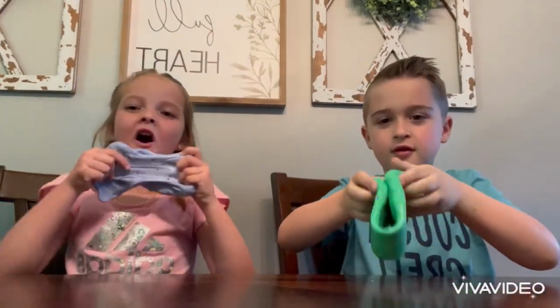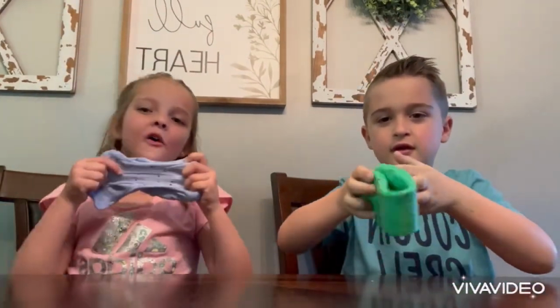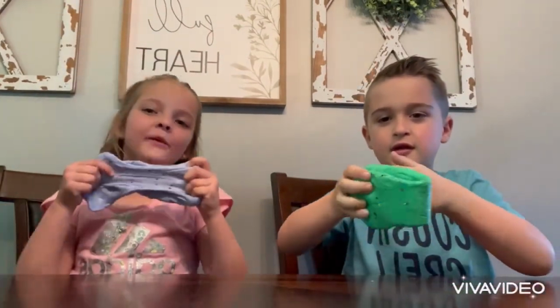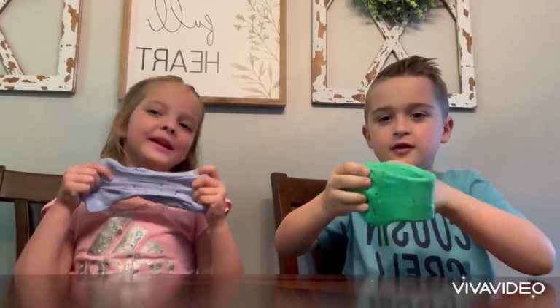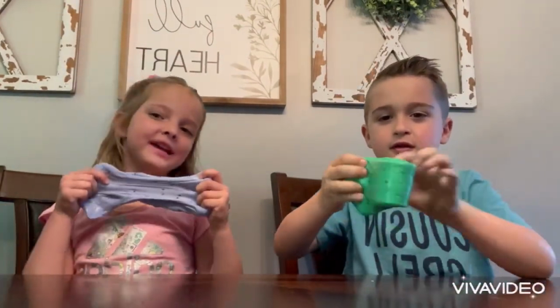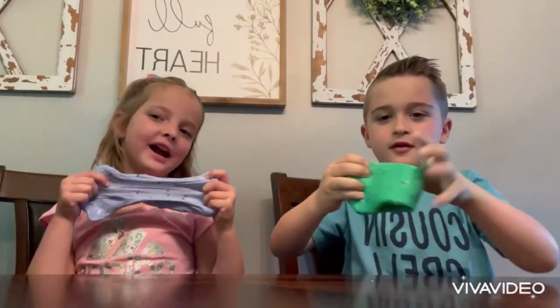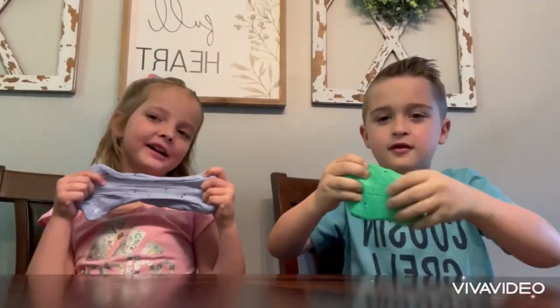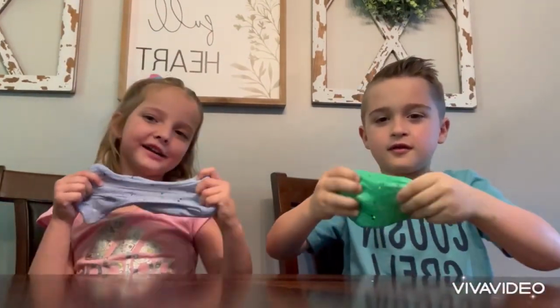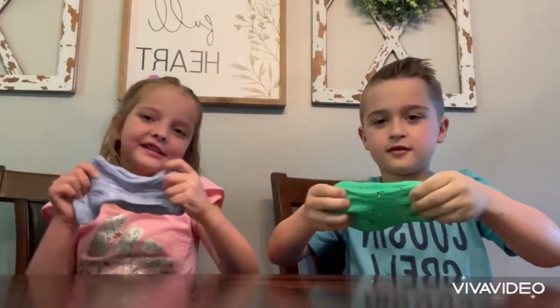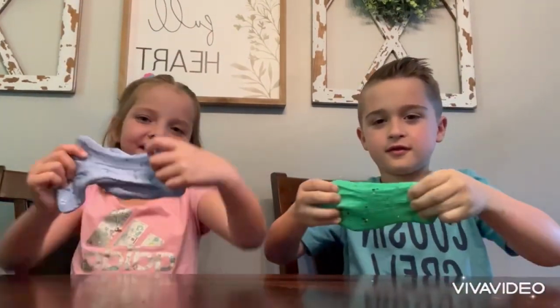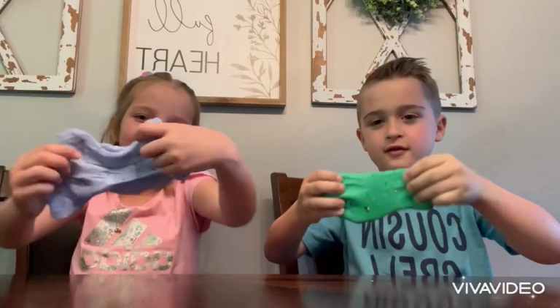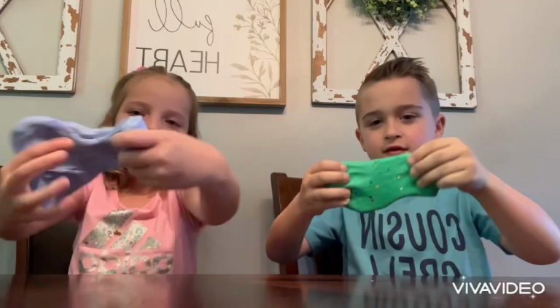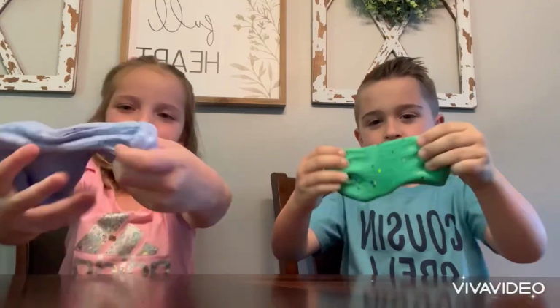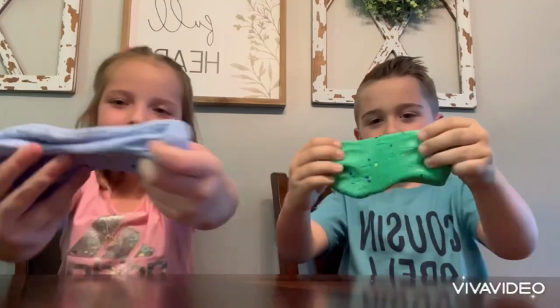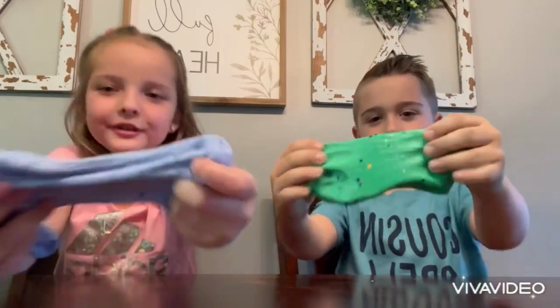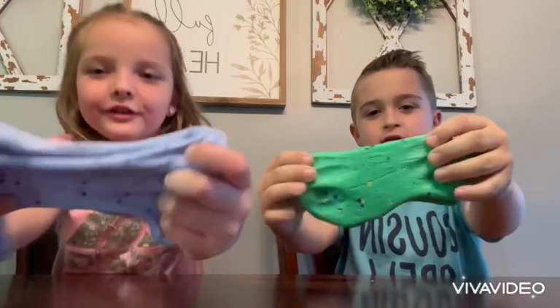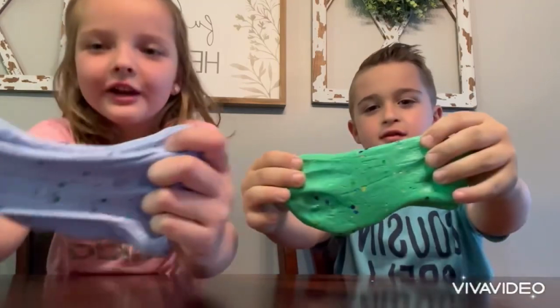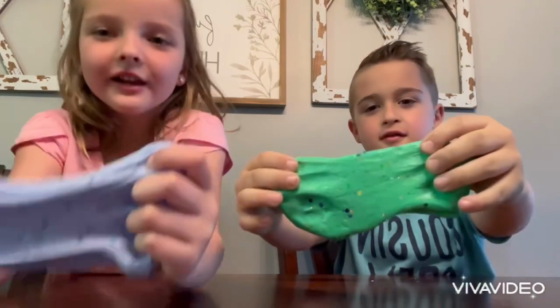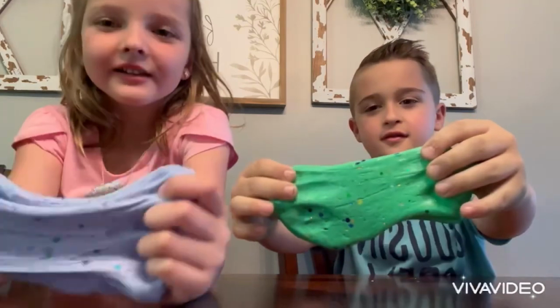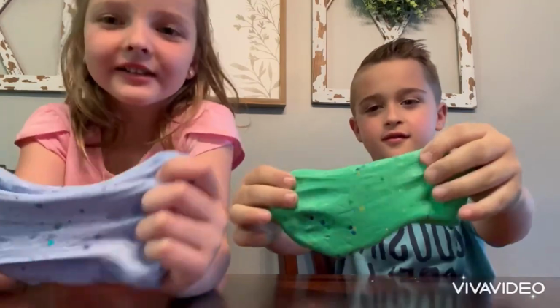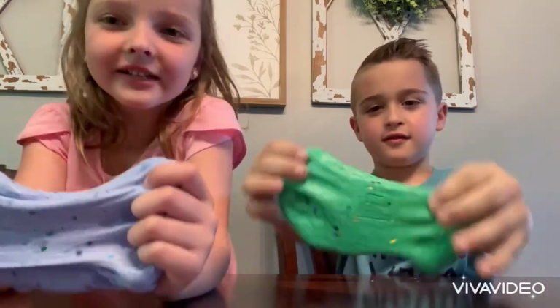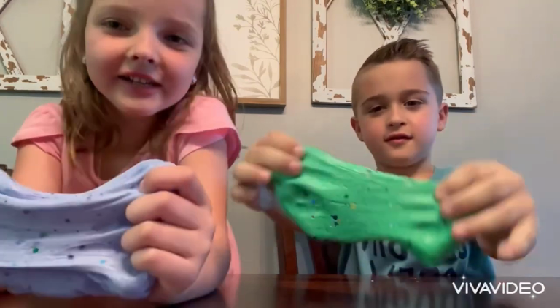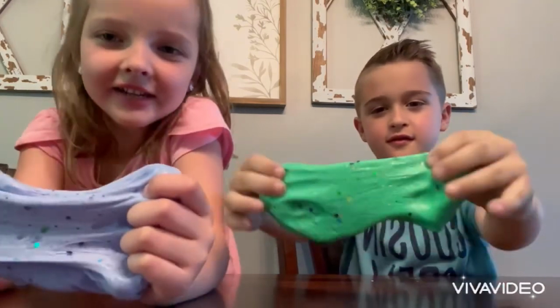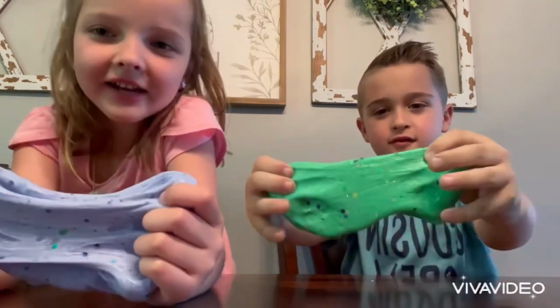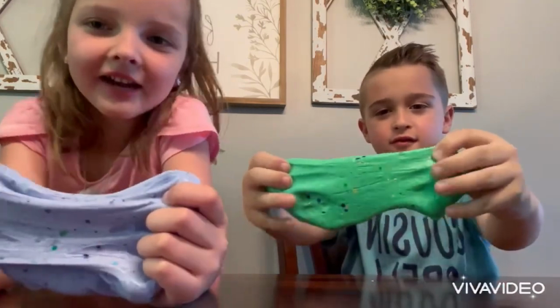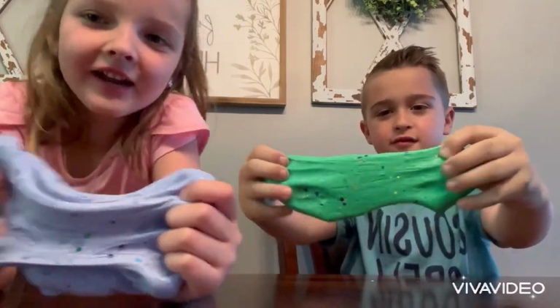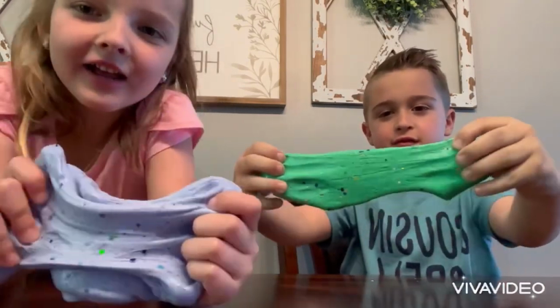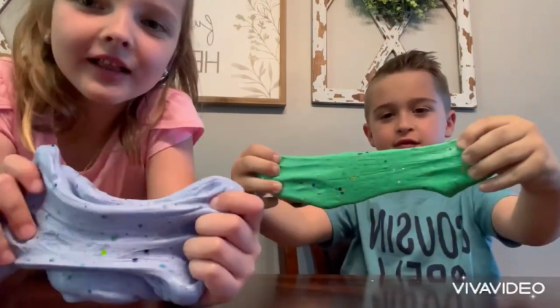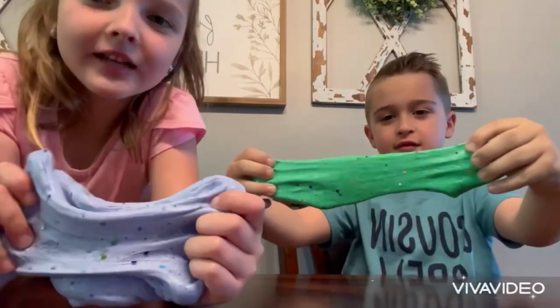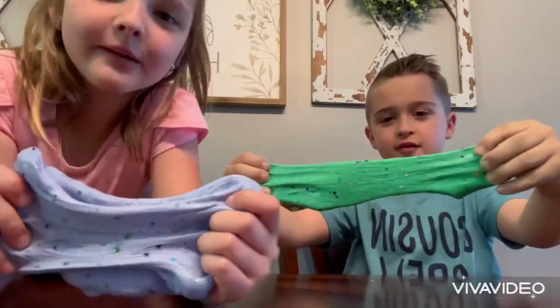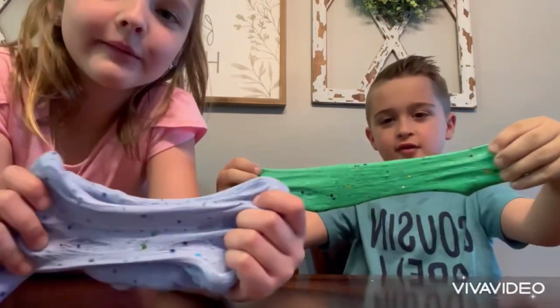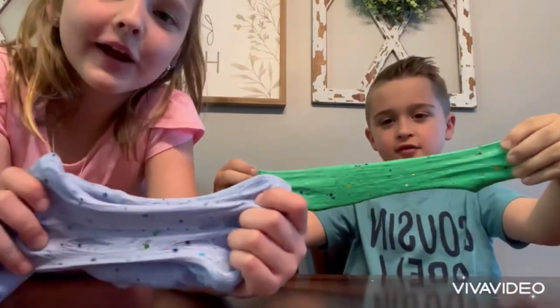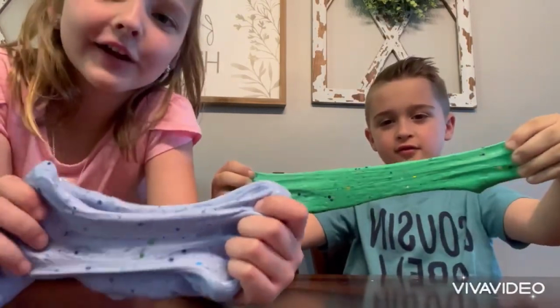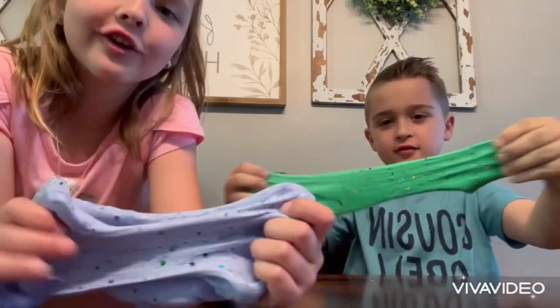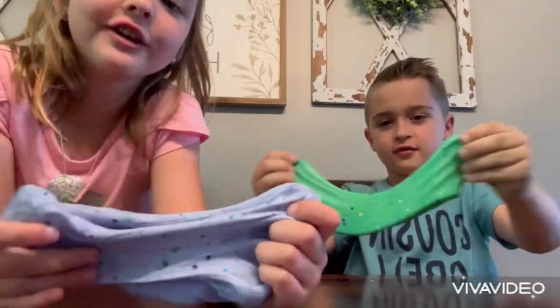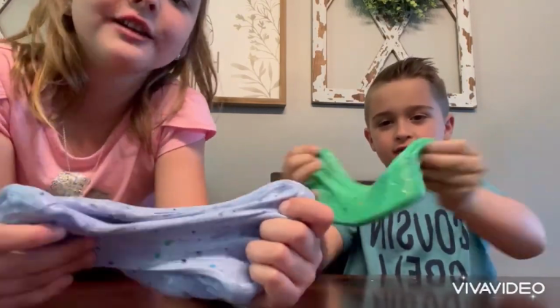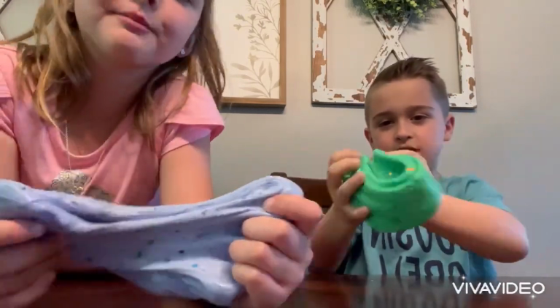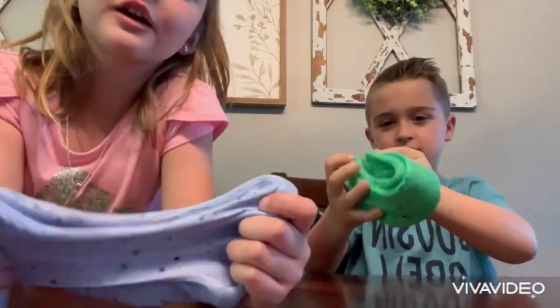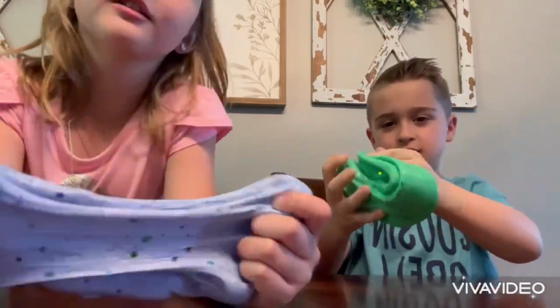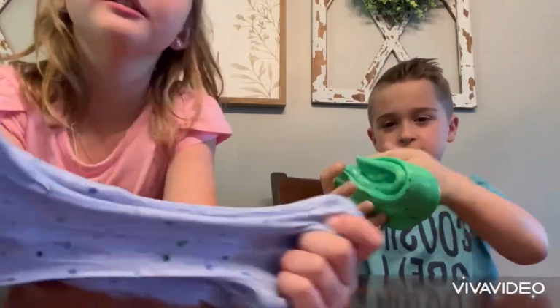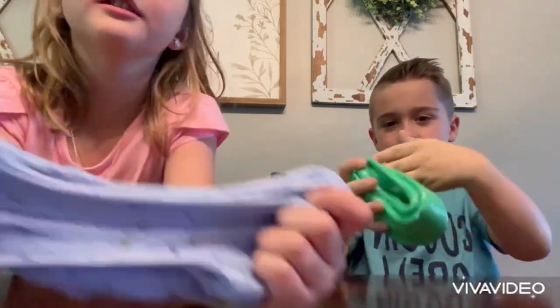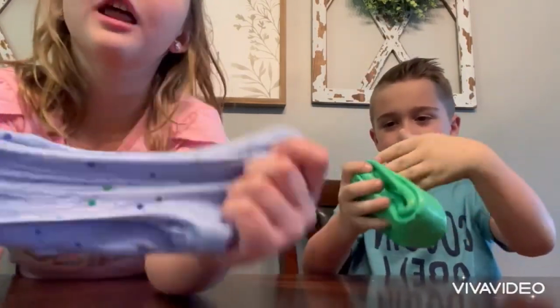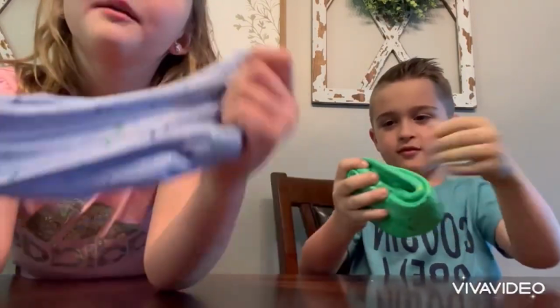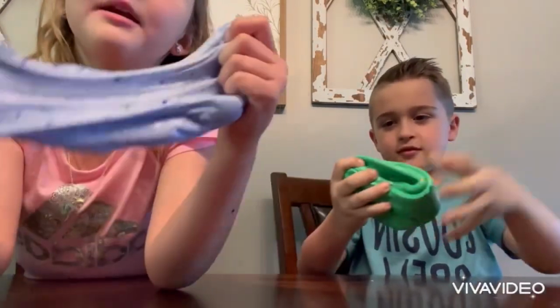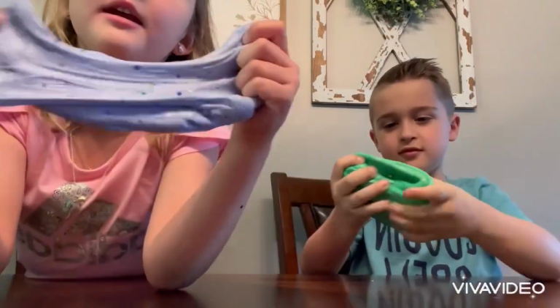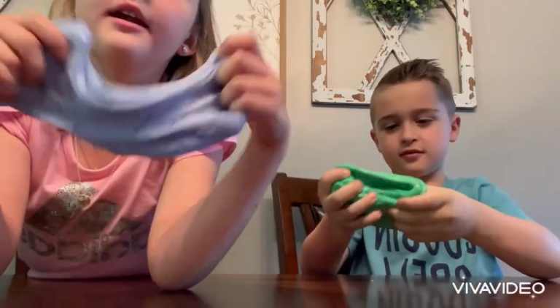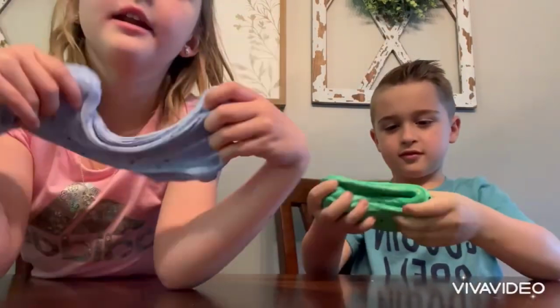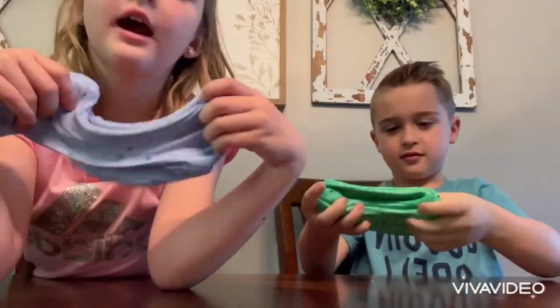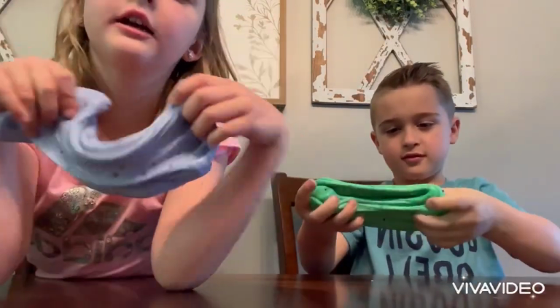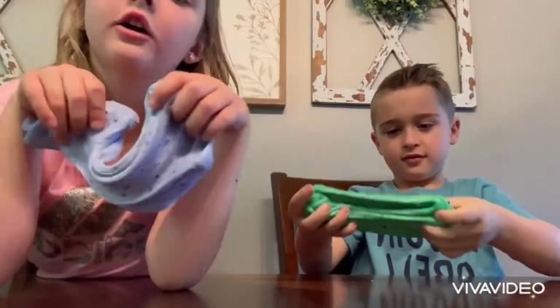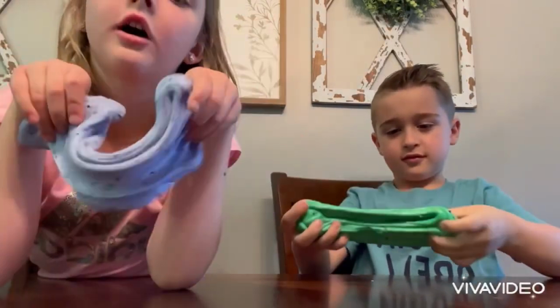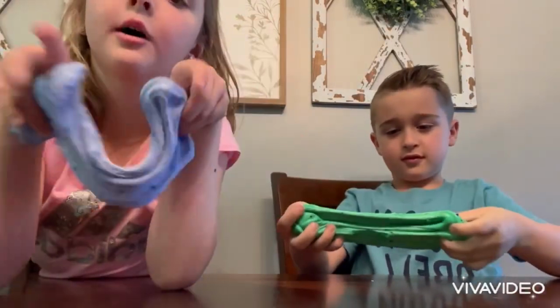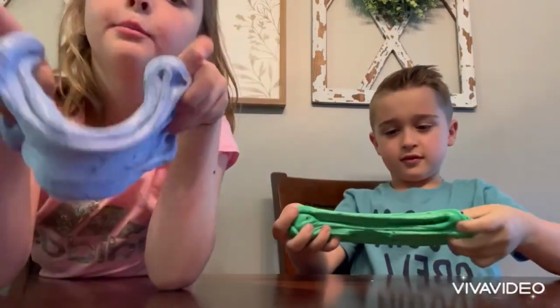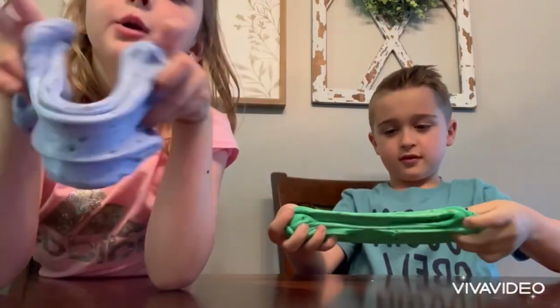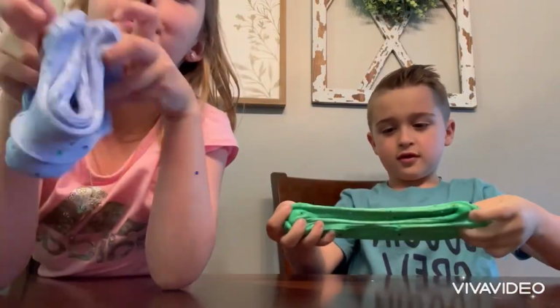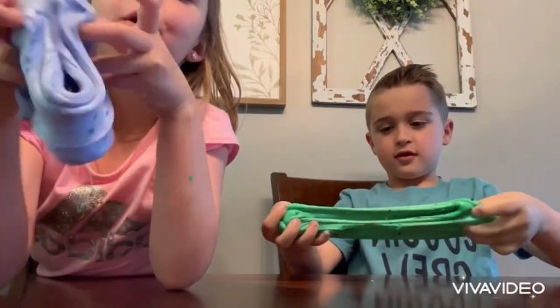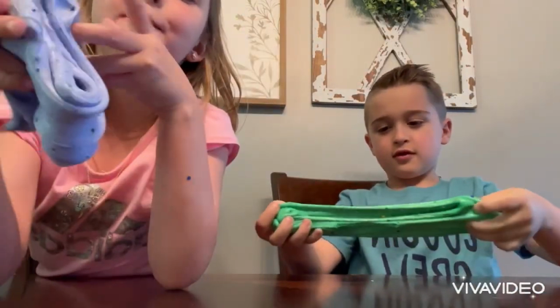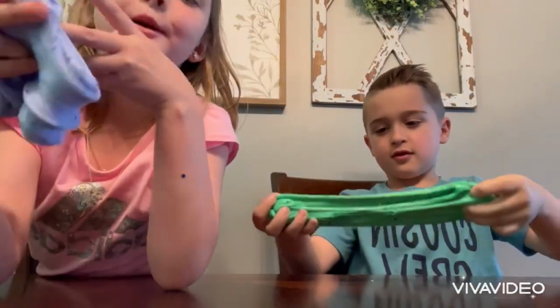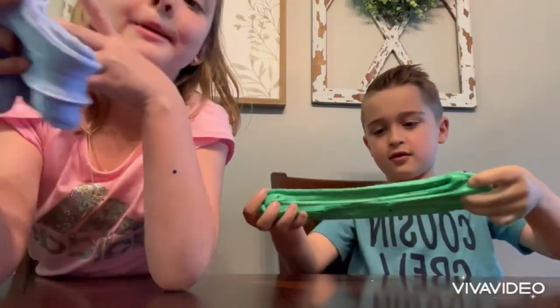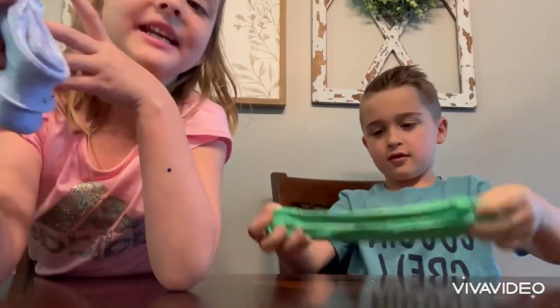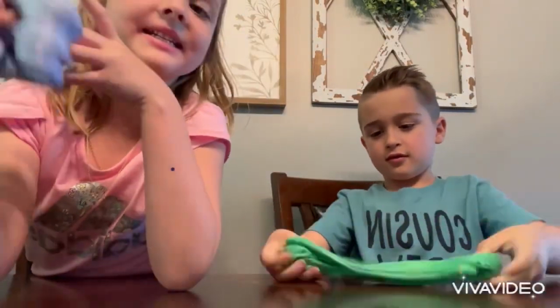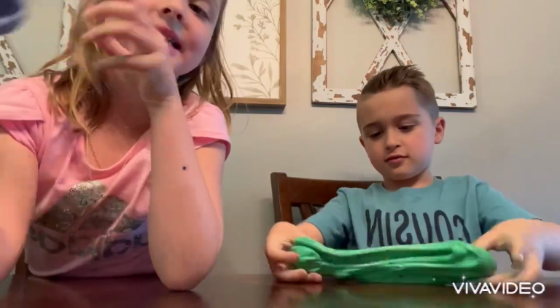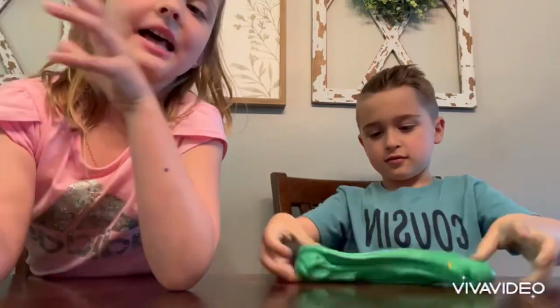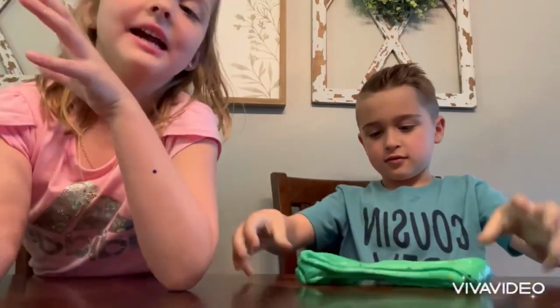We got our slime, as you can see. Liam got a green sparkly slime and I got a purple mermaid slime.